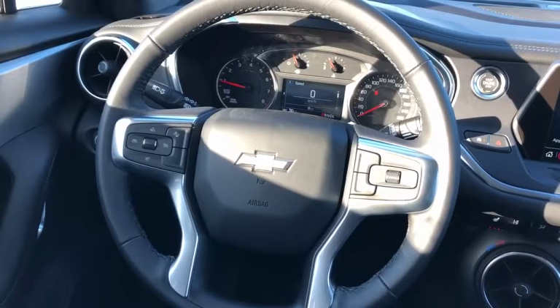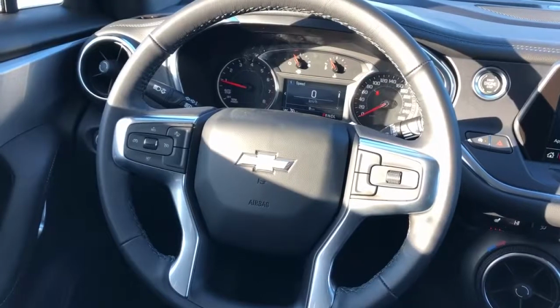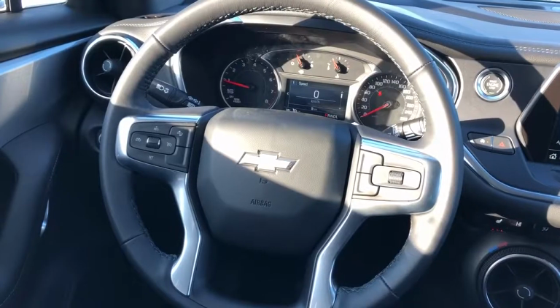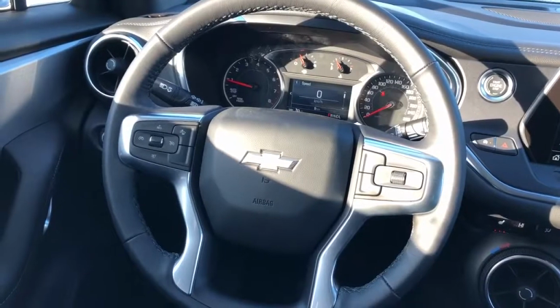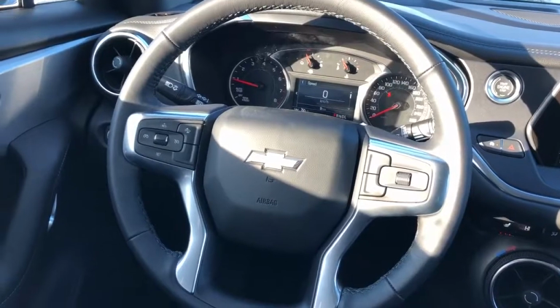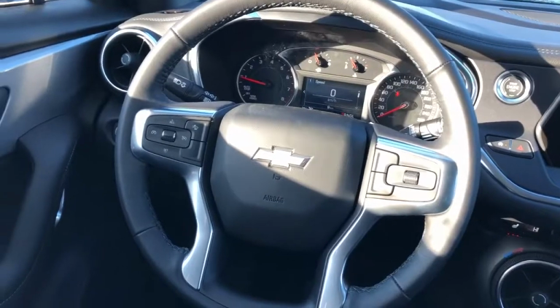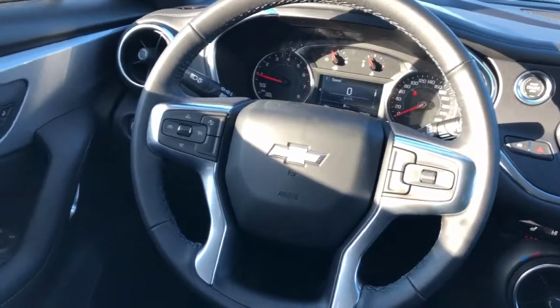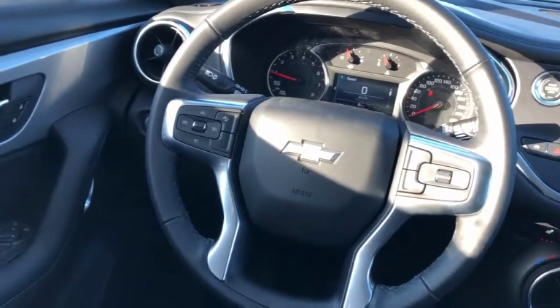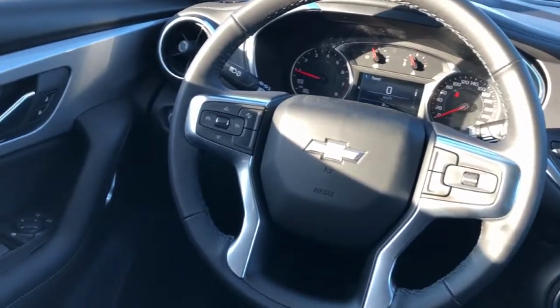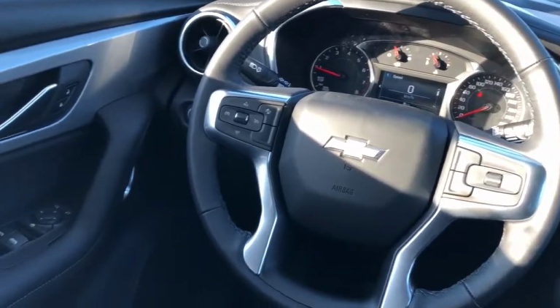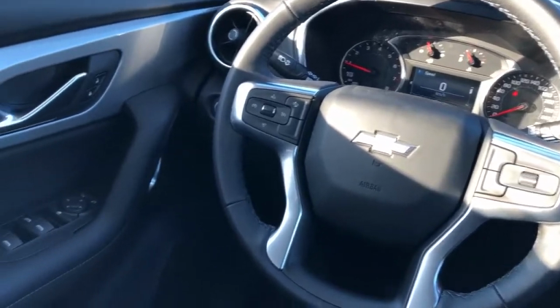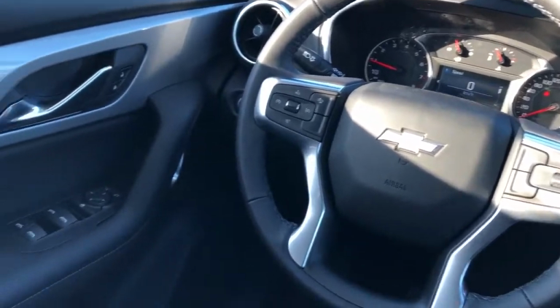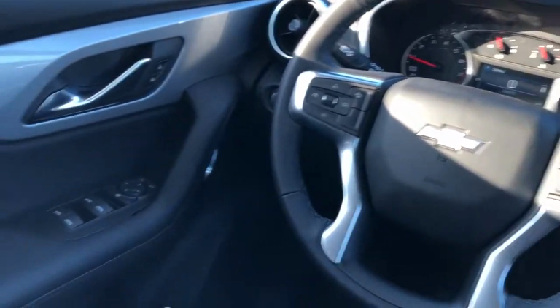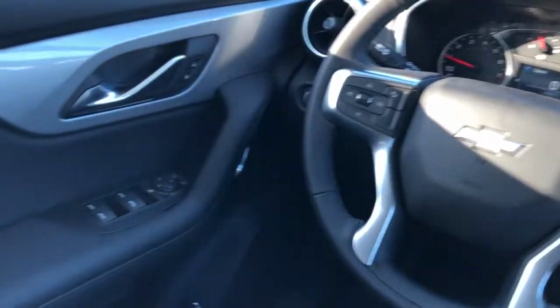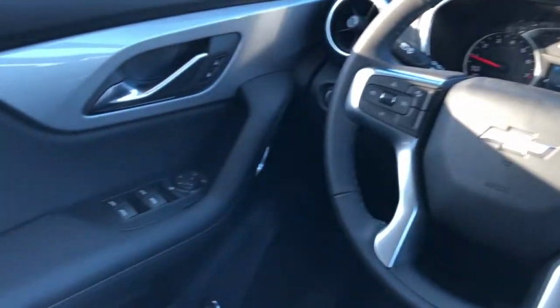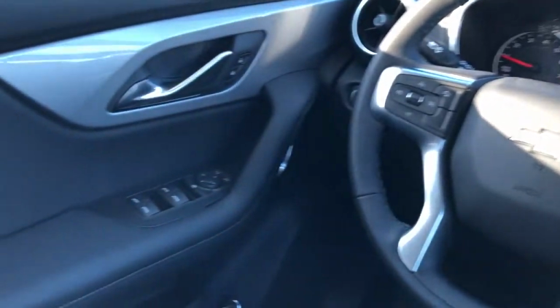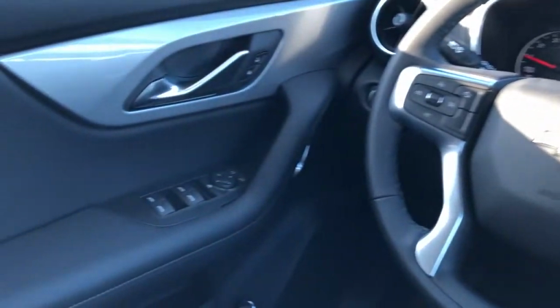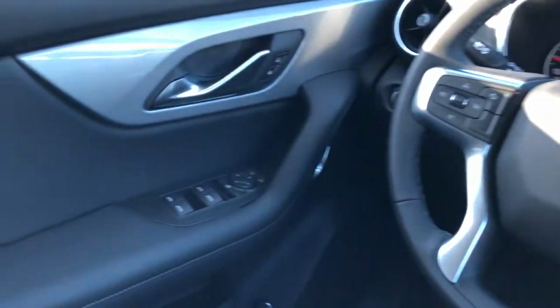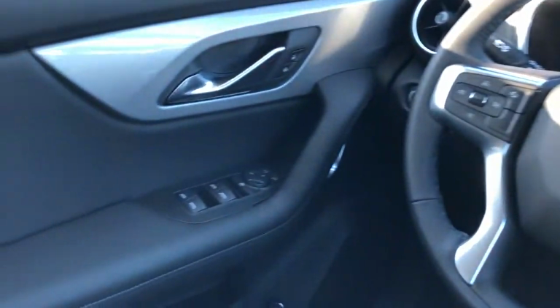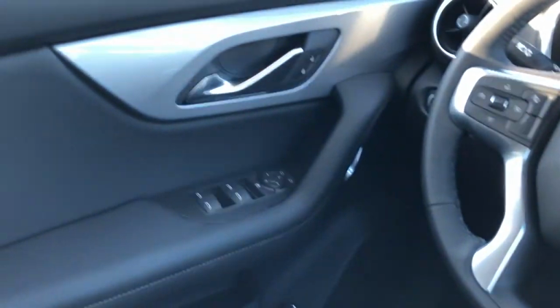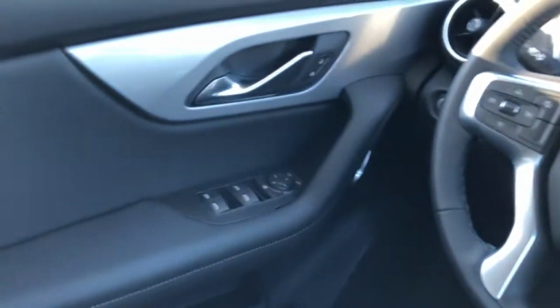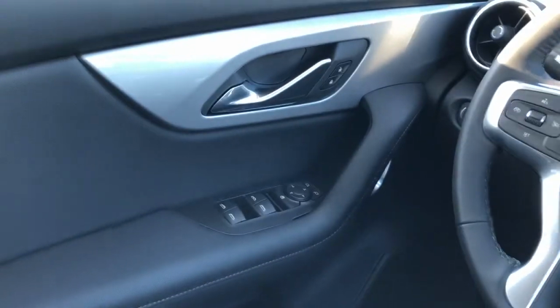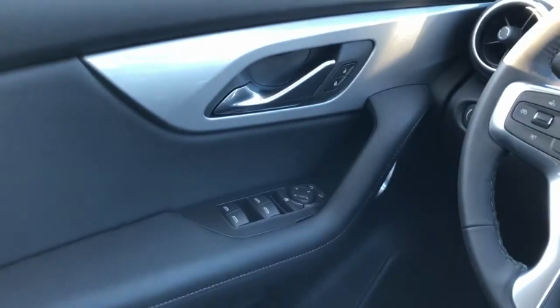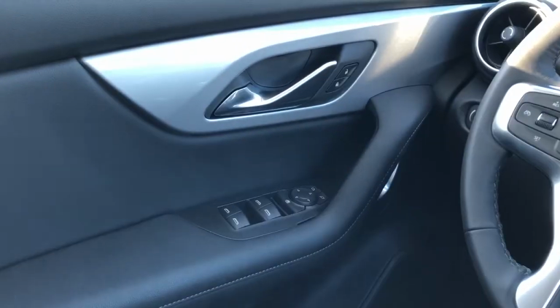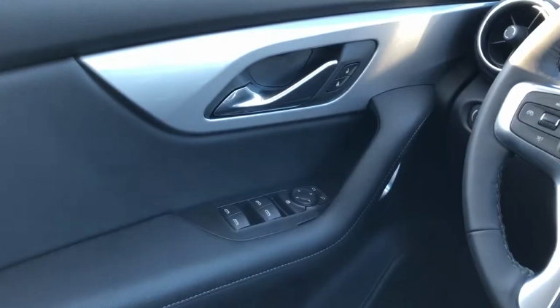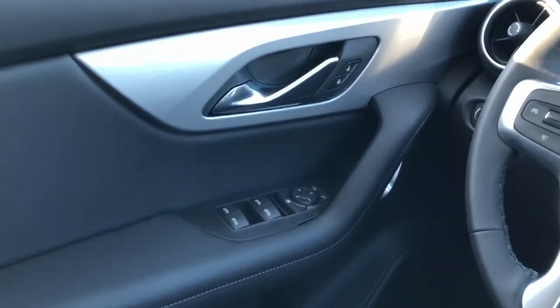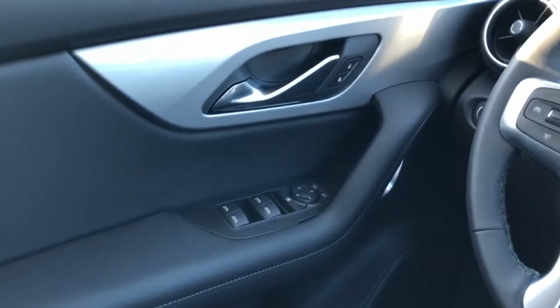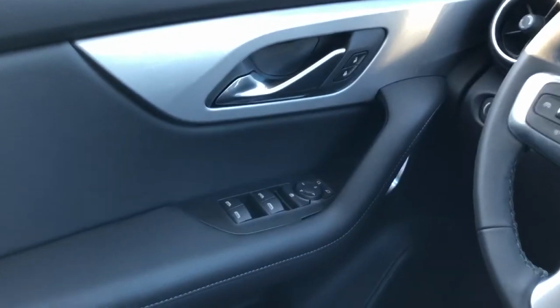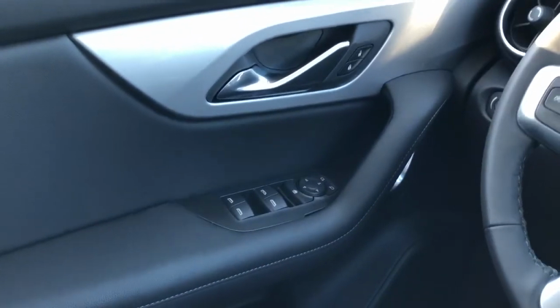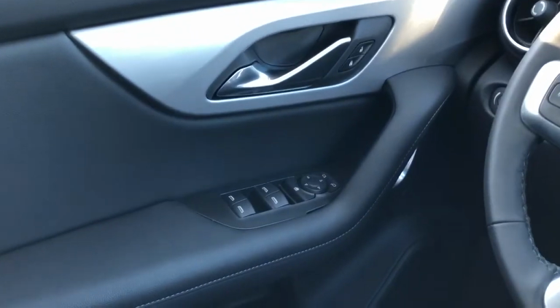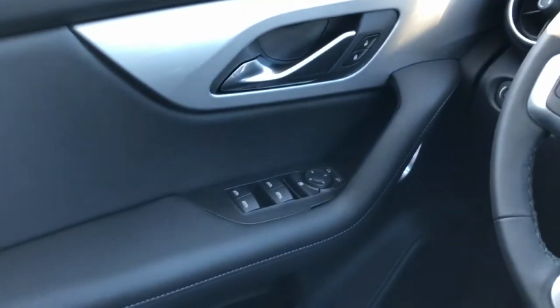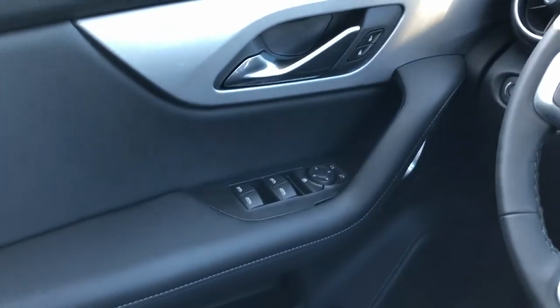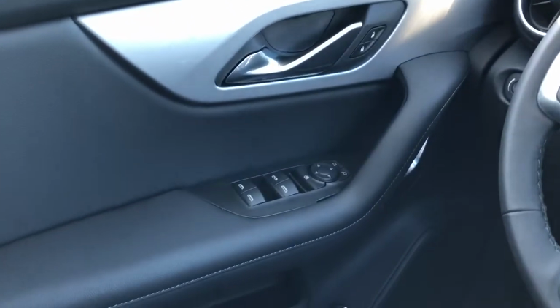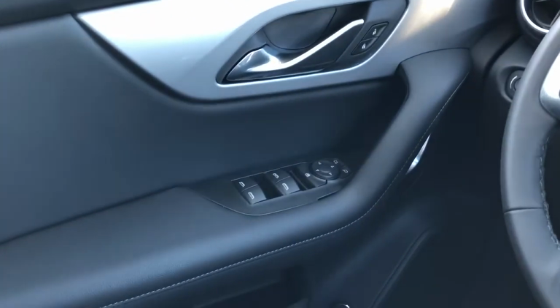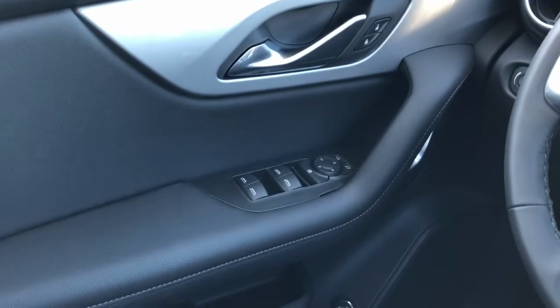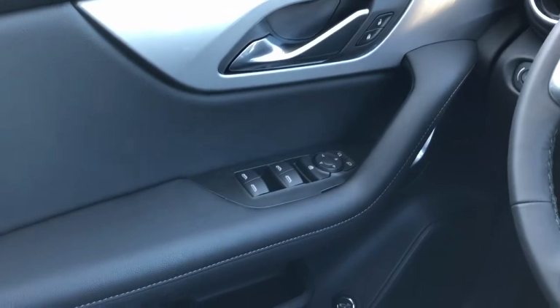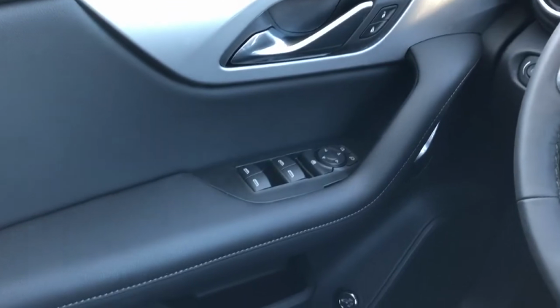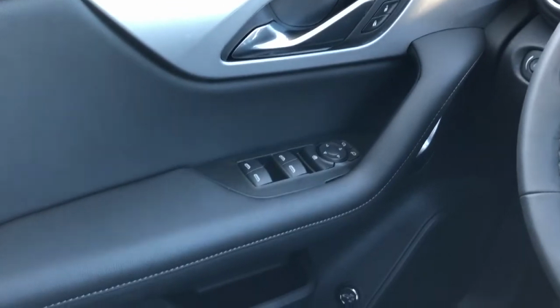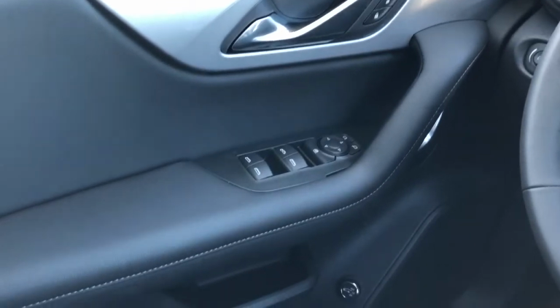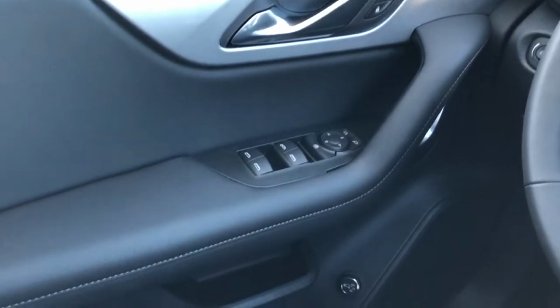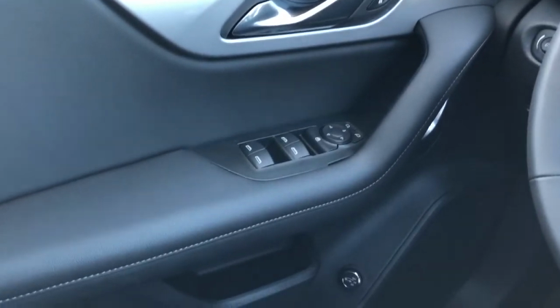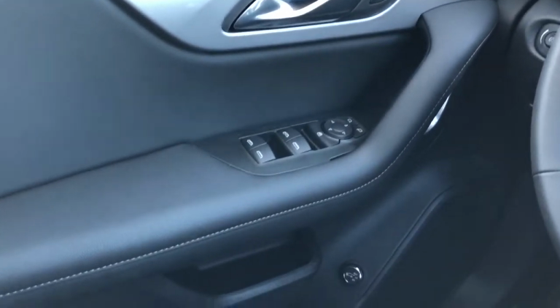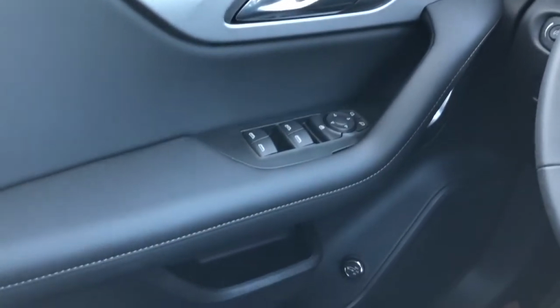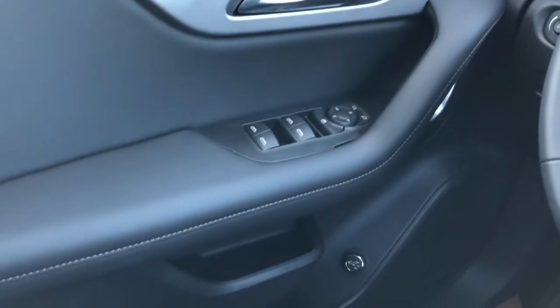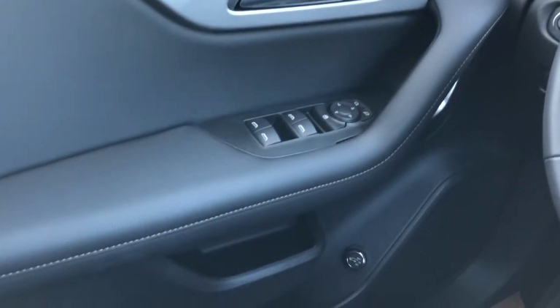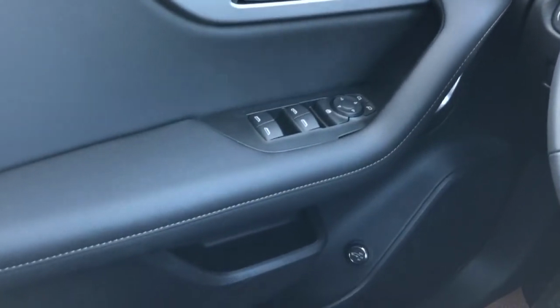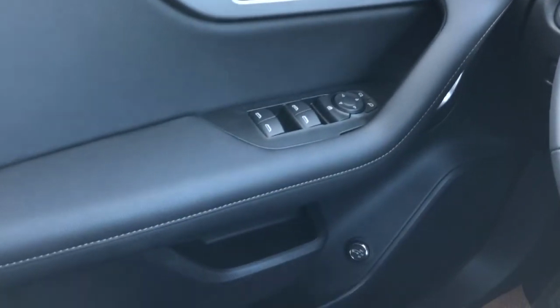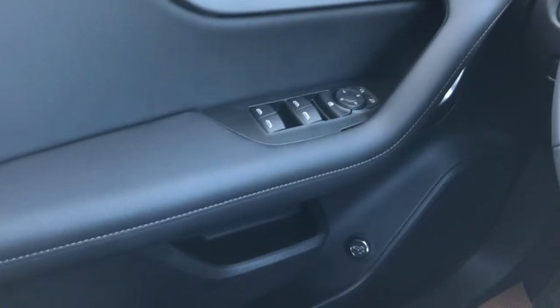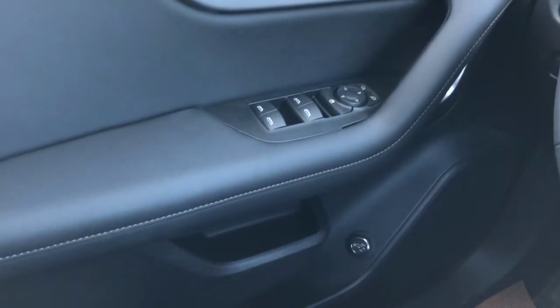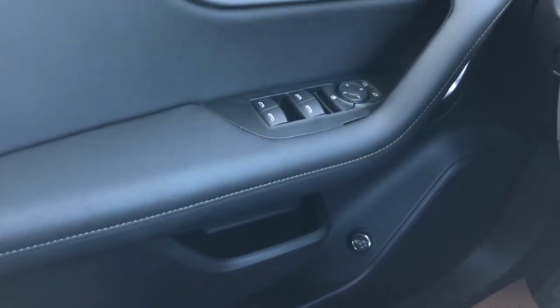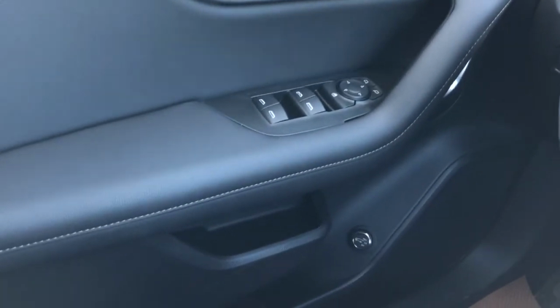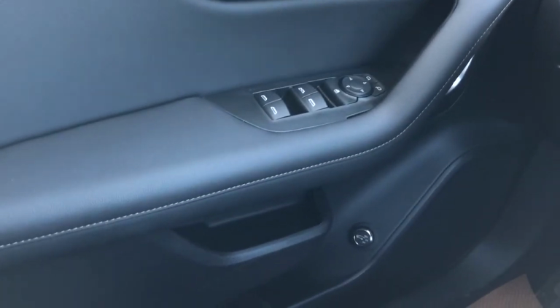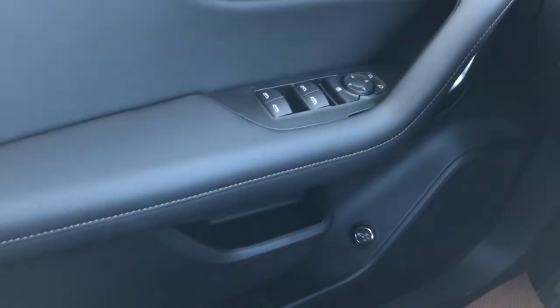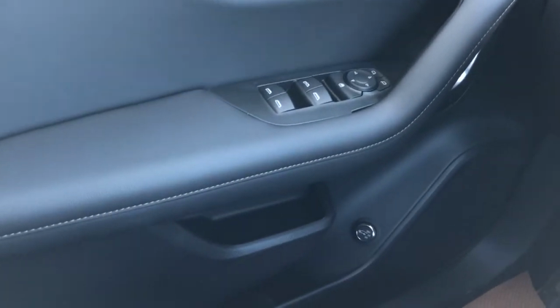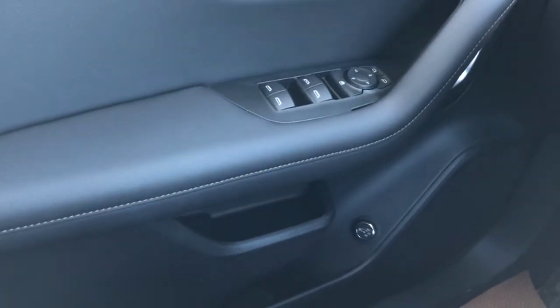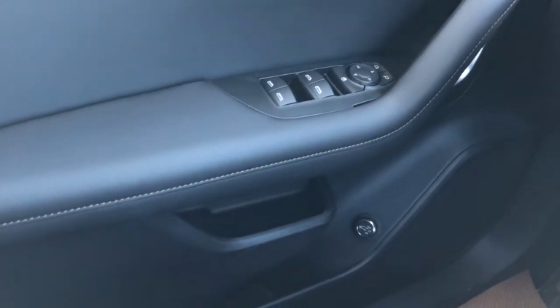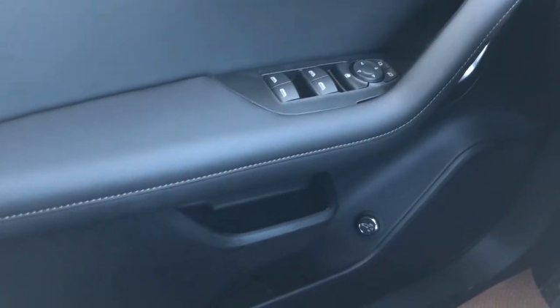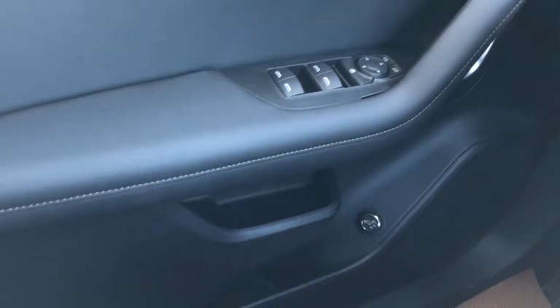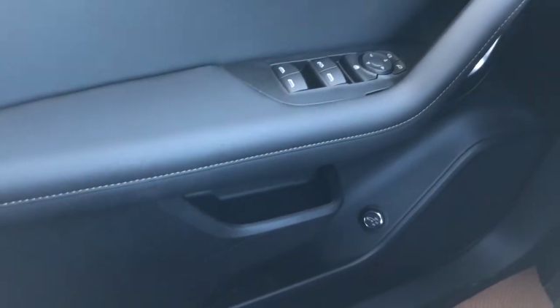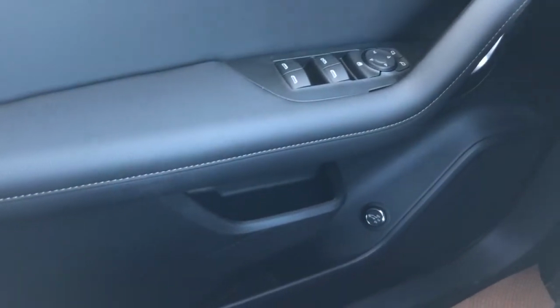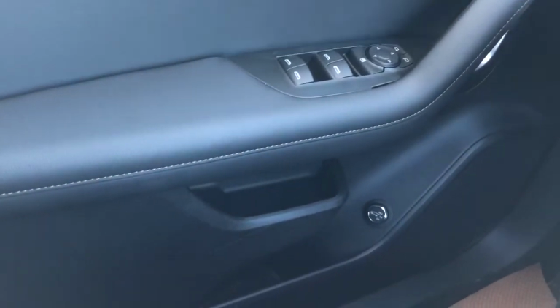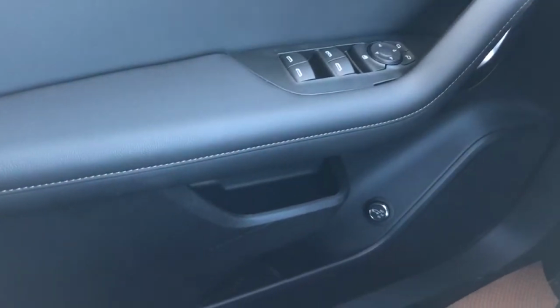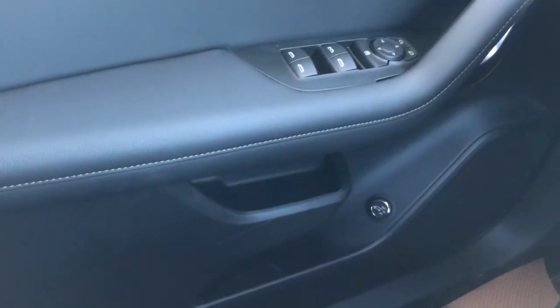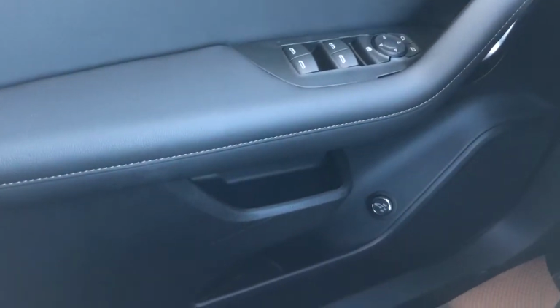Moving on to the interior, we can see our chrome door handle, window and mirror controls, as well as our speaker, liftgate controls, and storage.